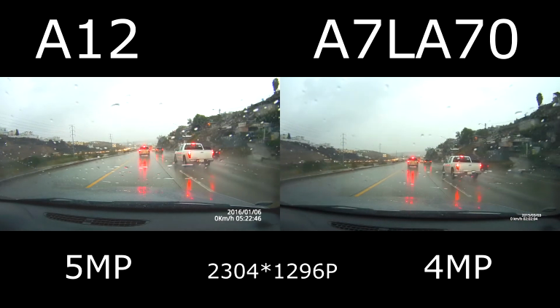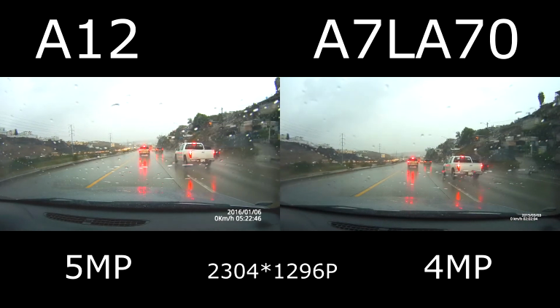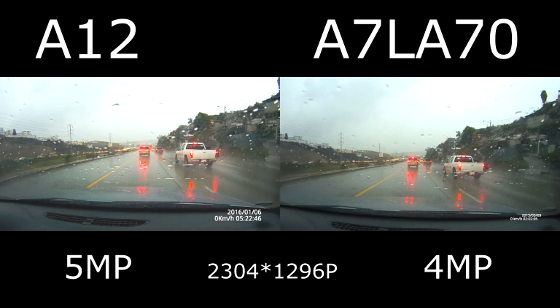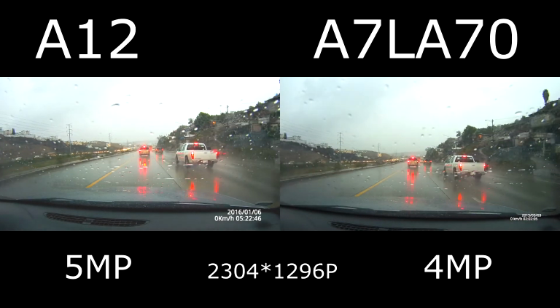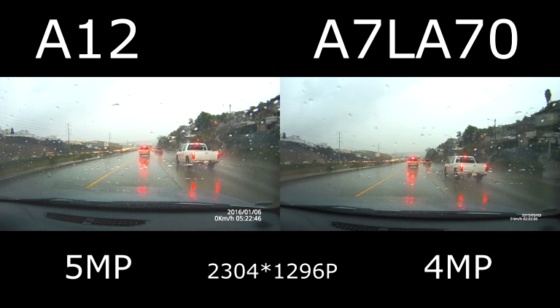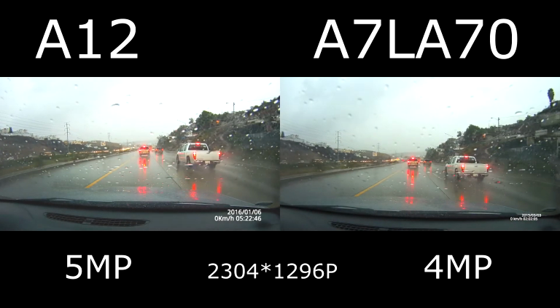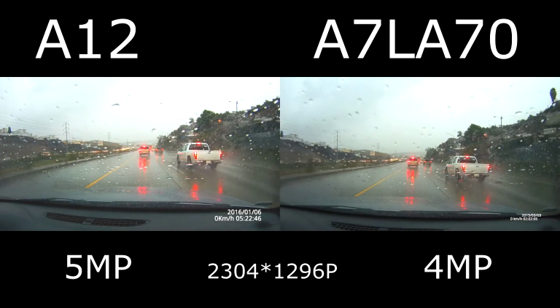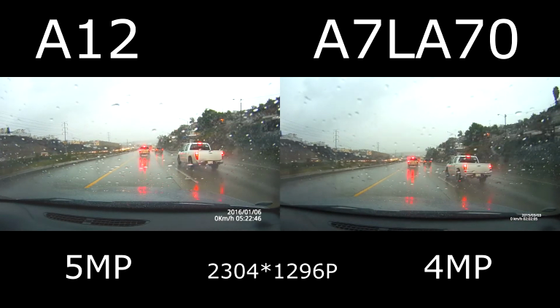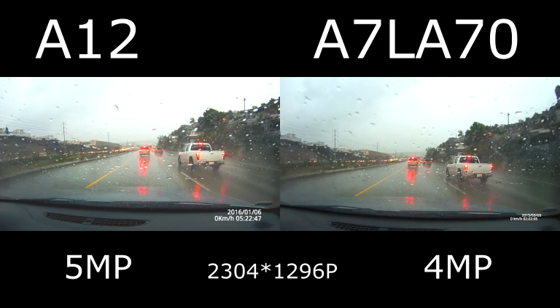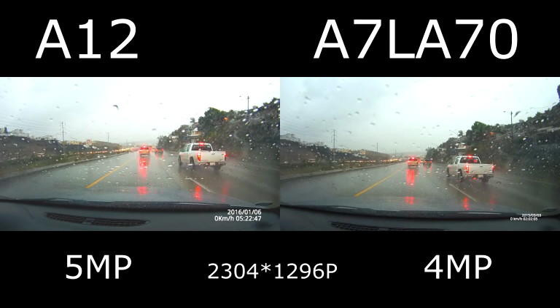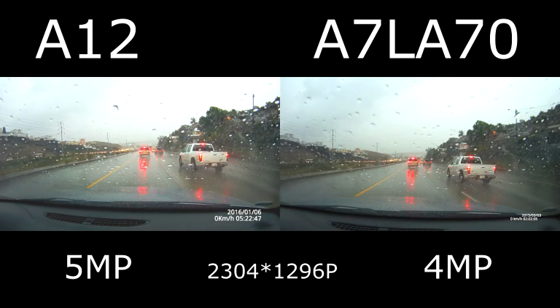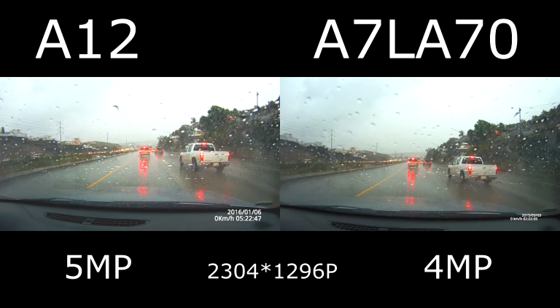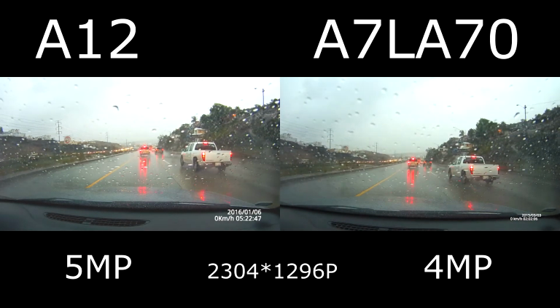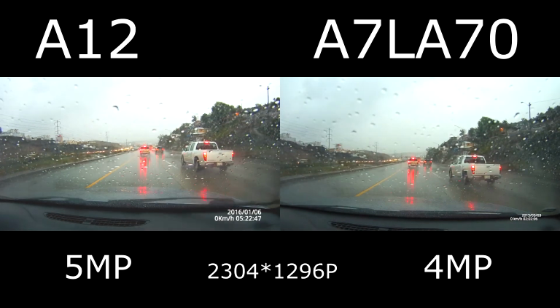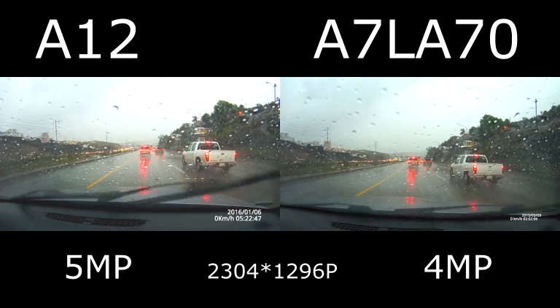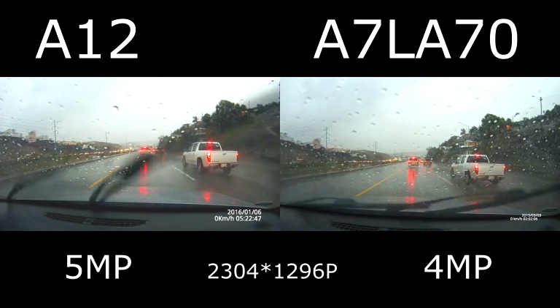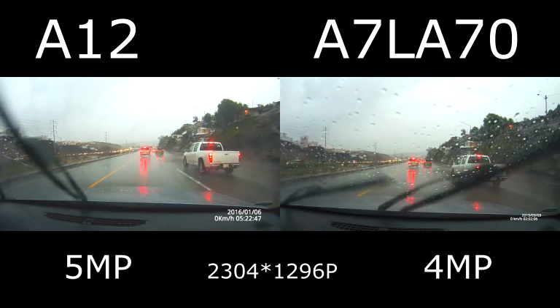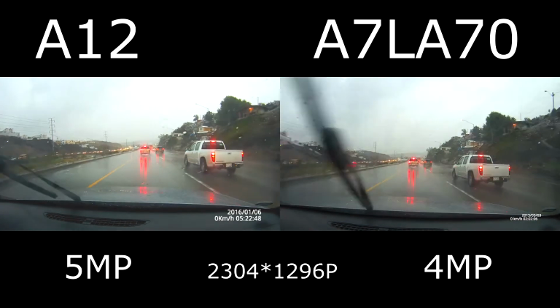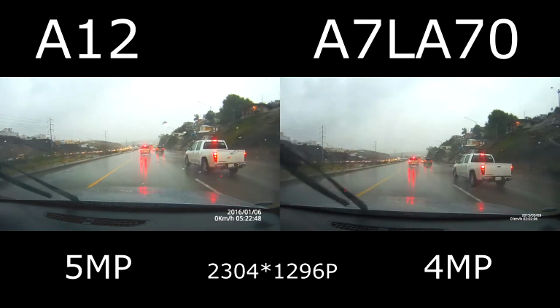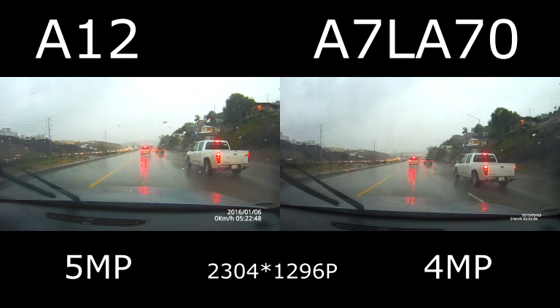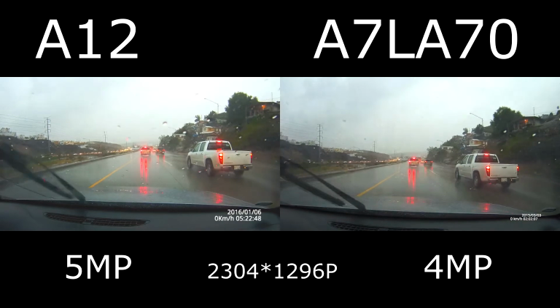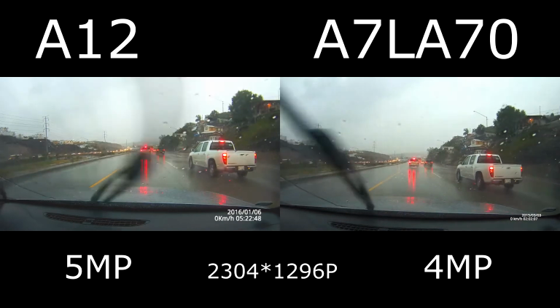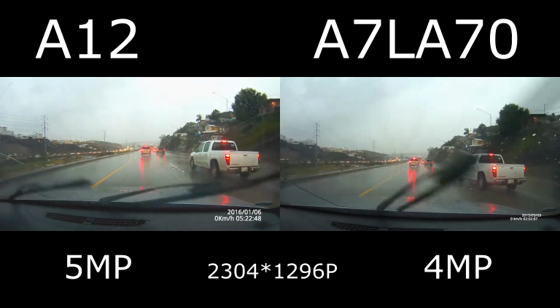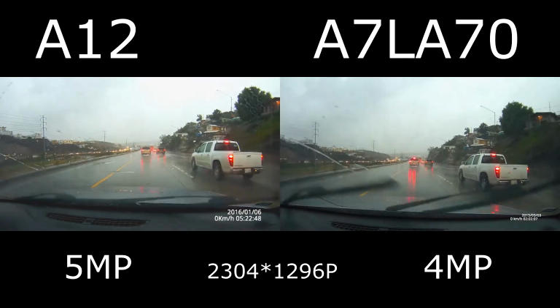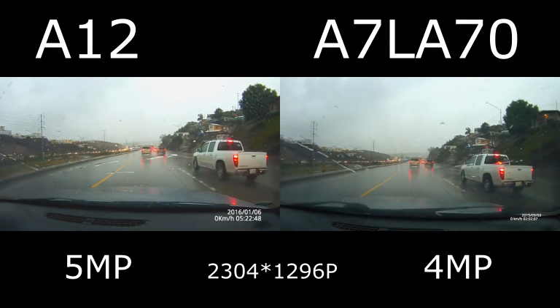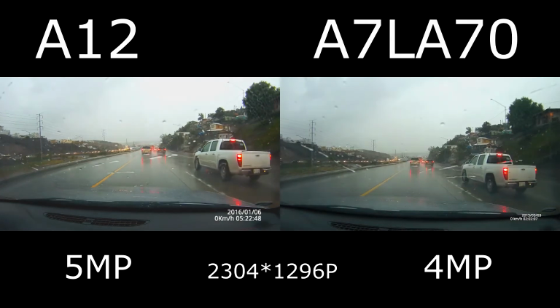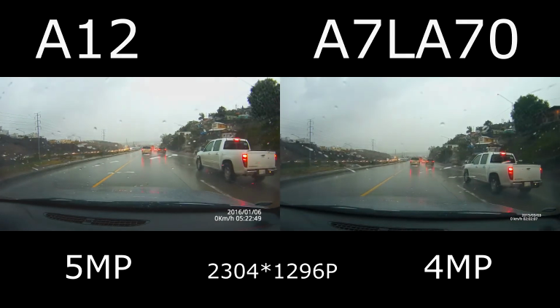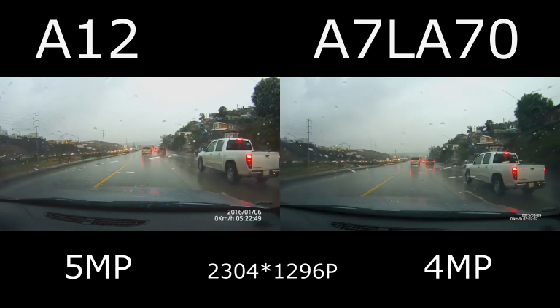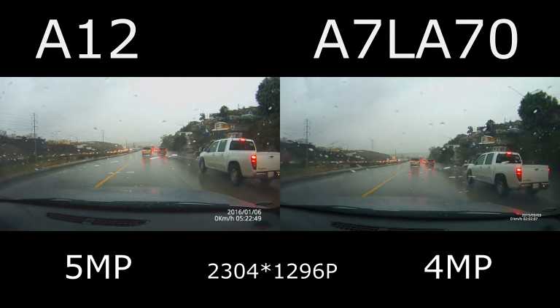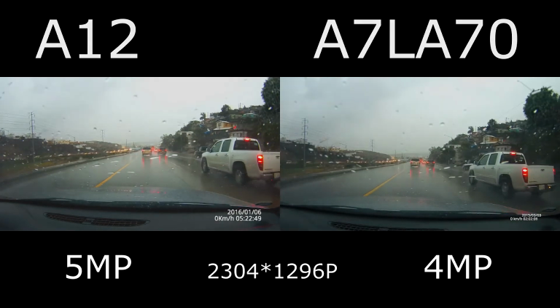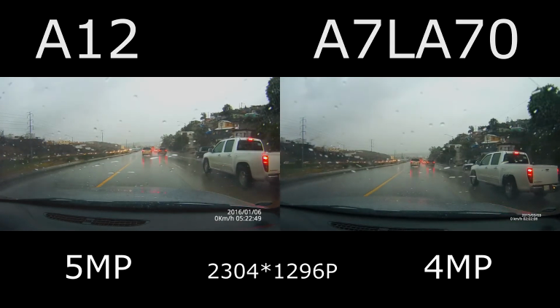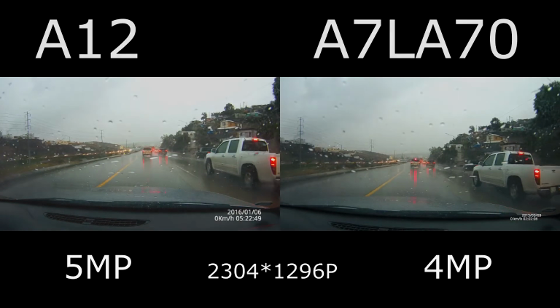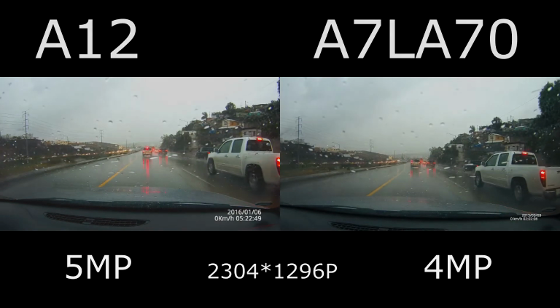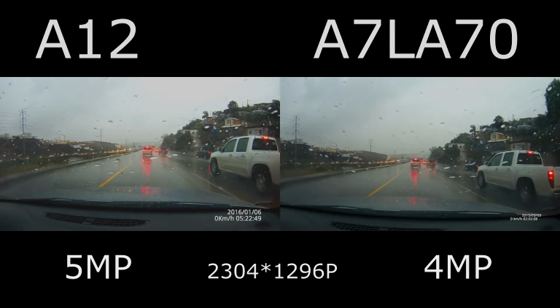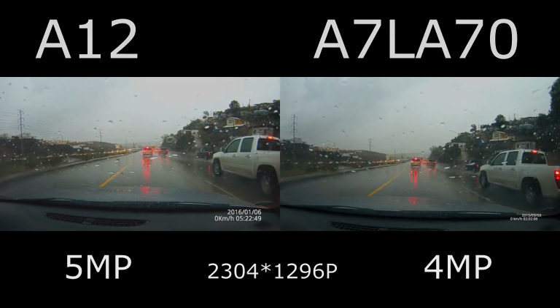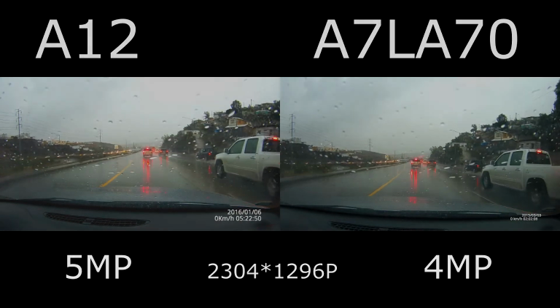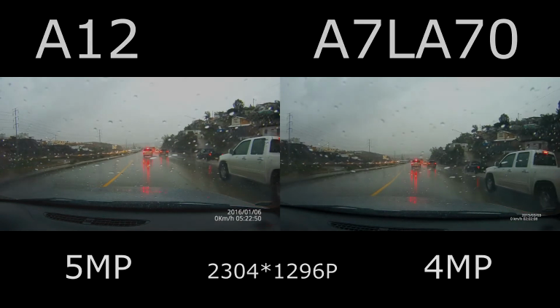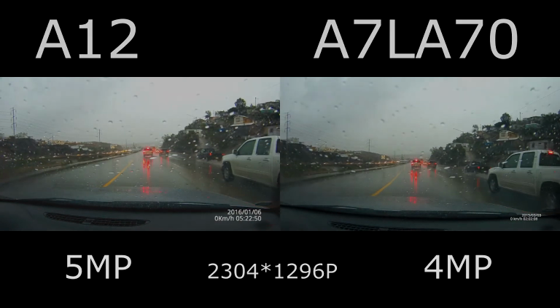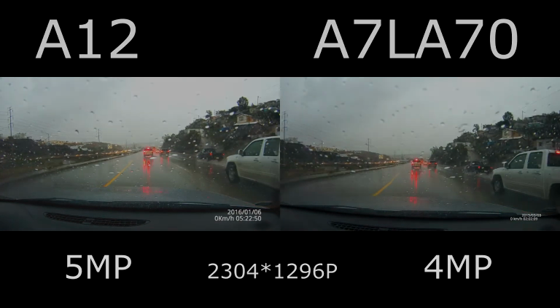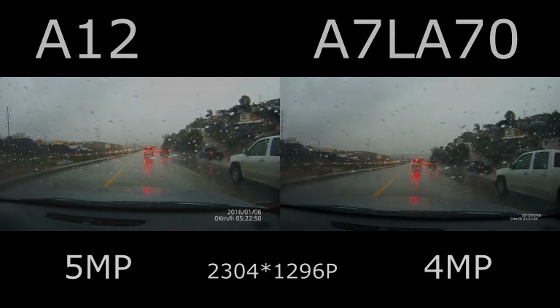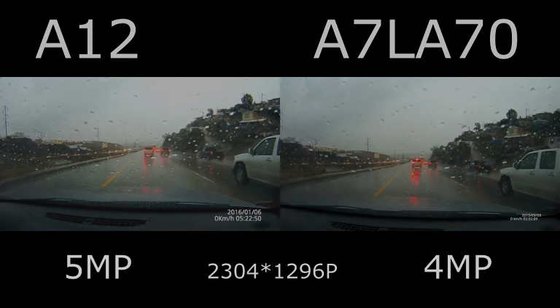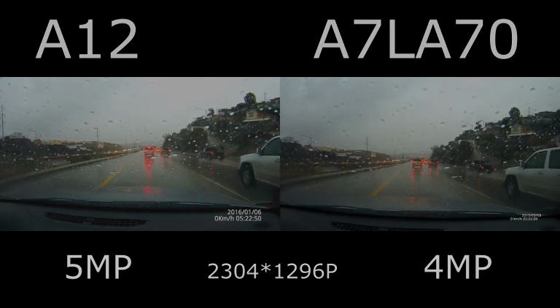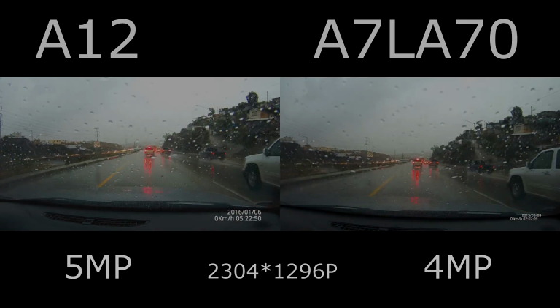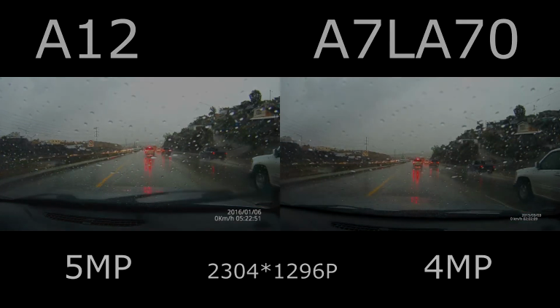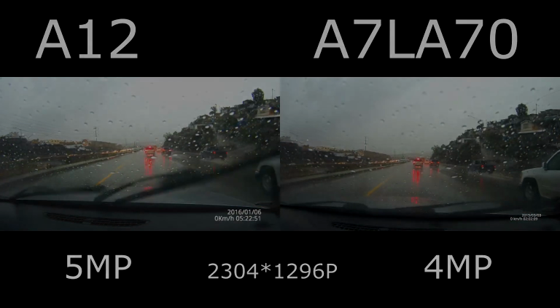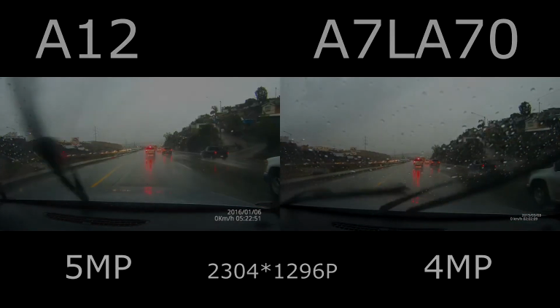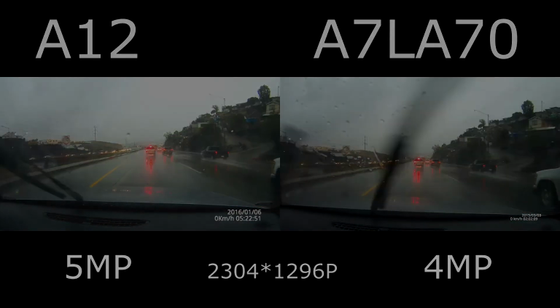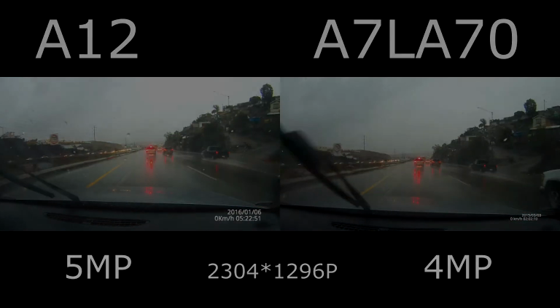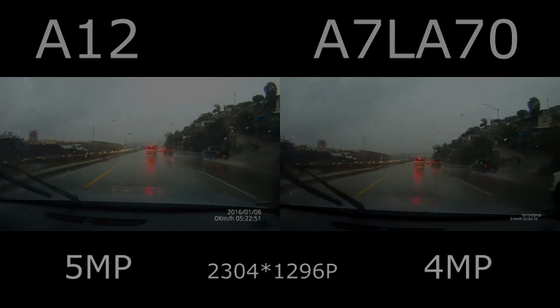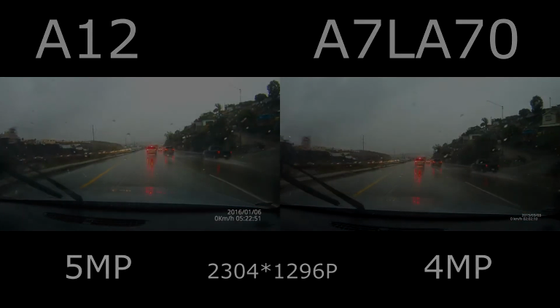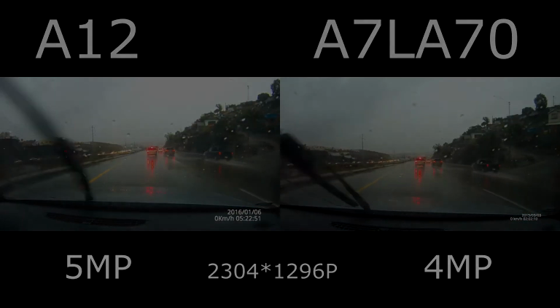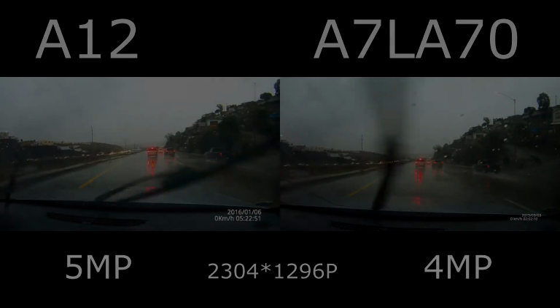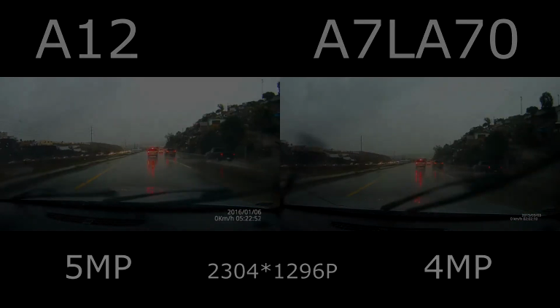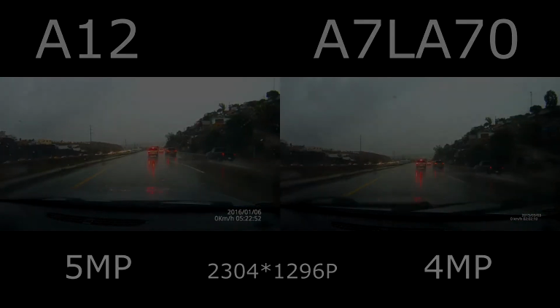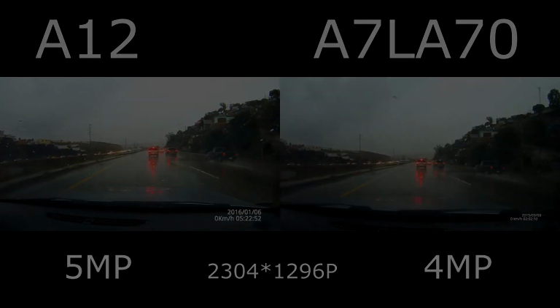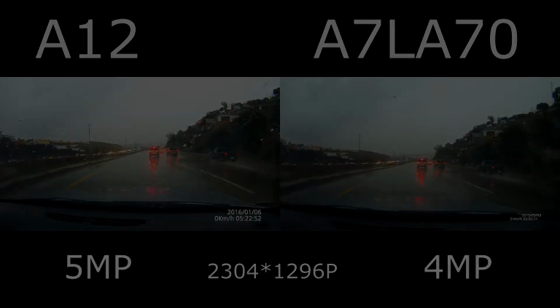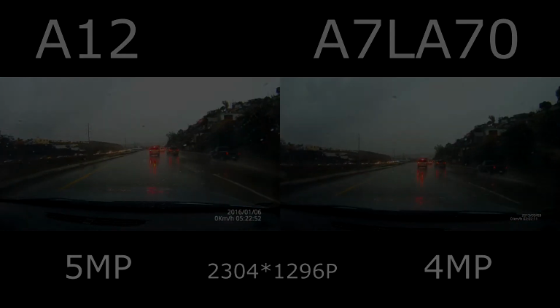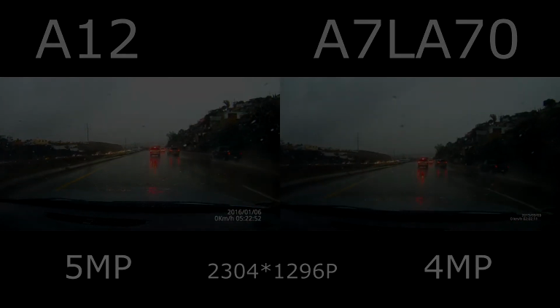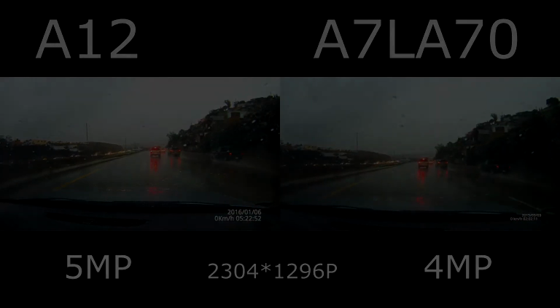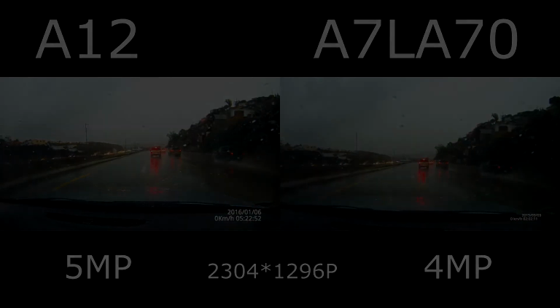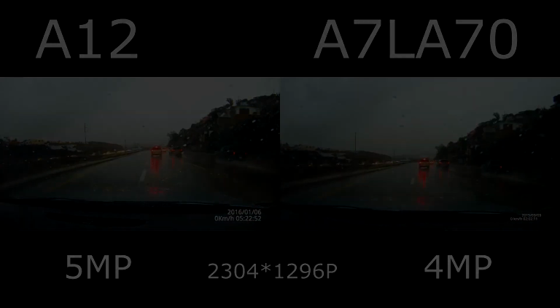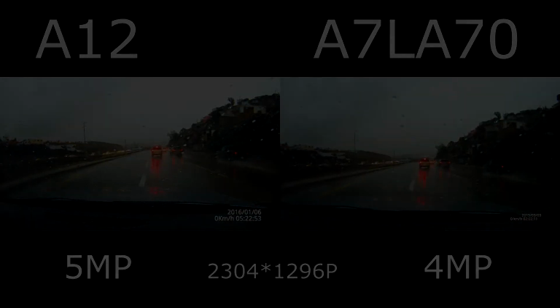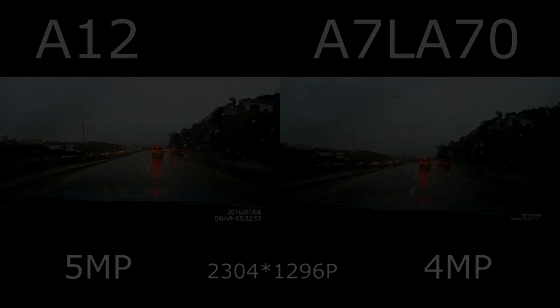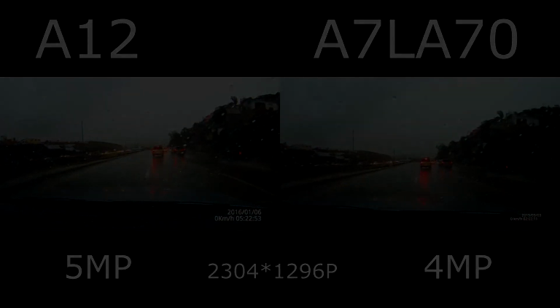This concludes the video on the quick comparison. Hope you liked it. I'm not a professional at this, but I hope it helped you out to decide which one is better for you.